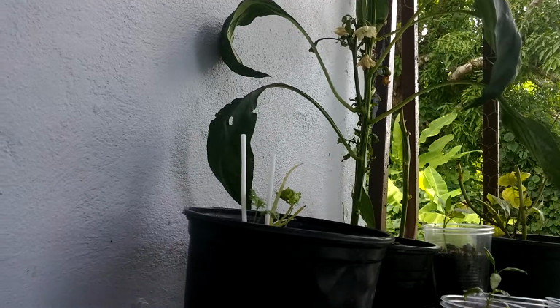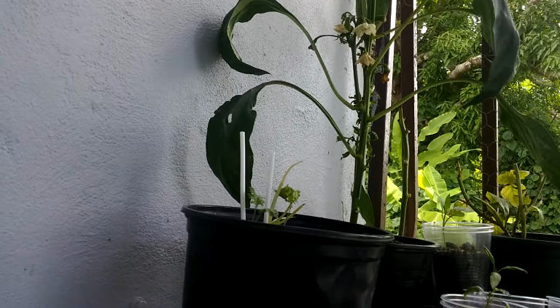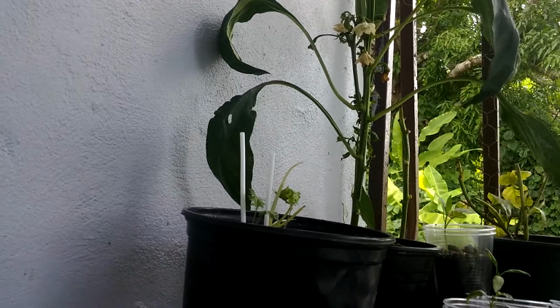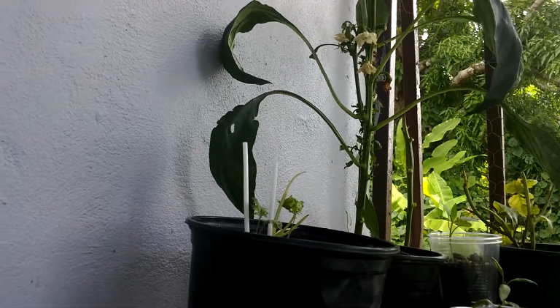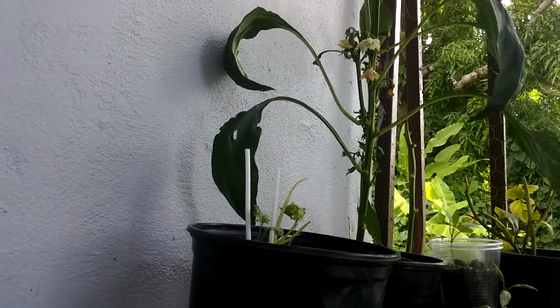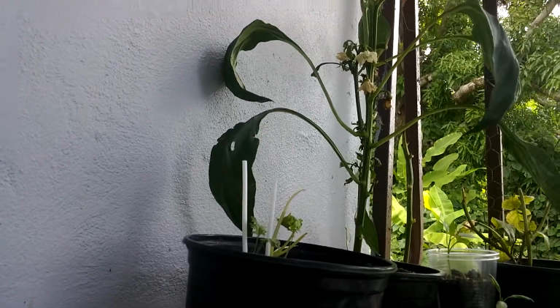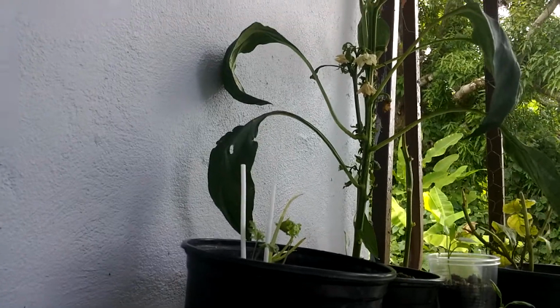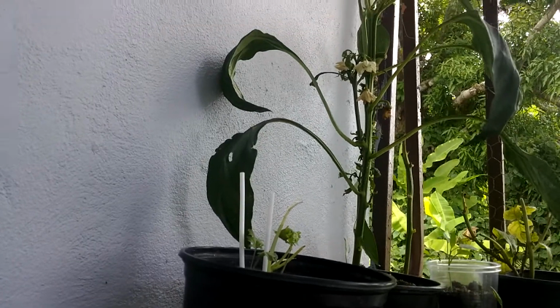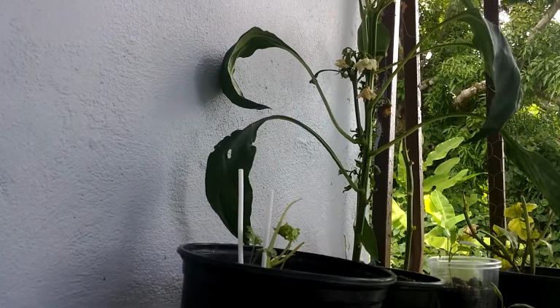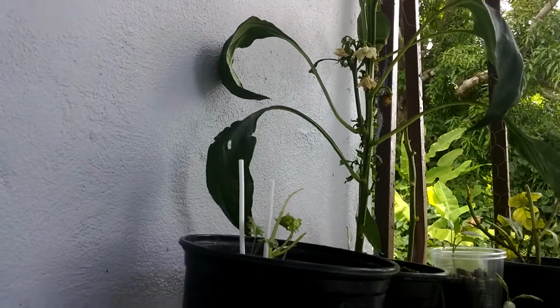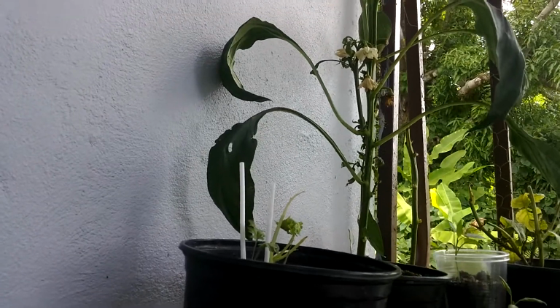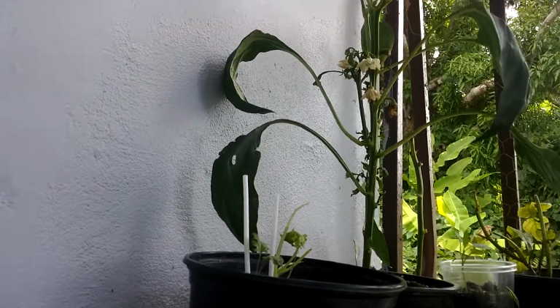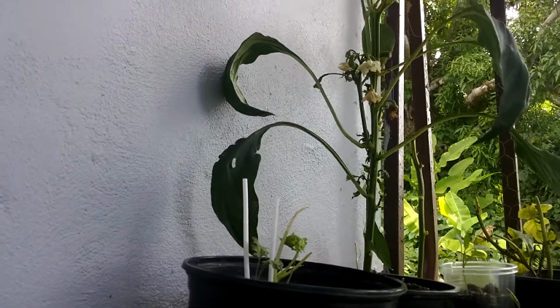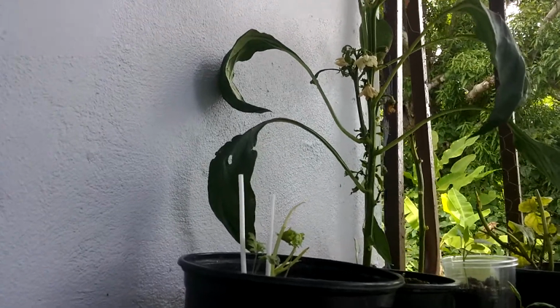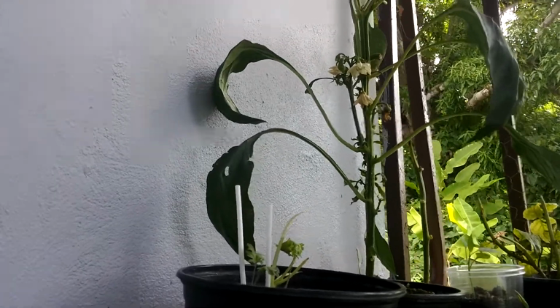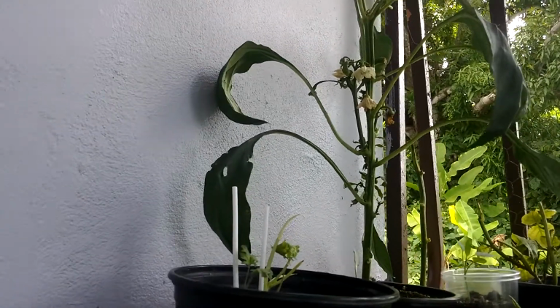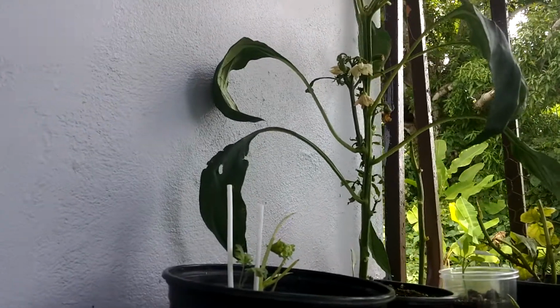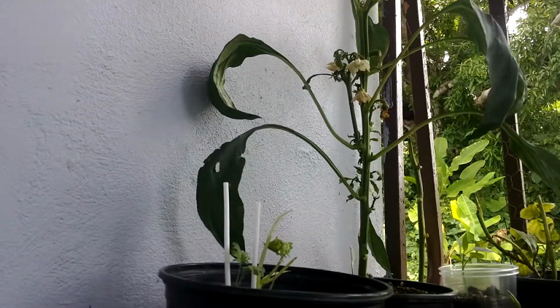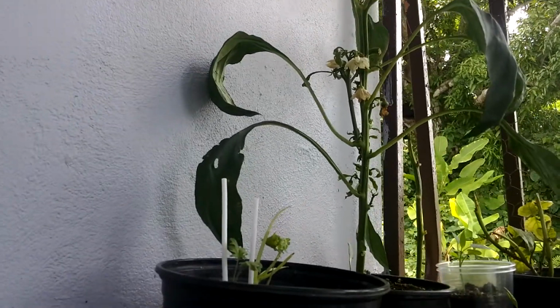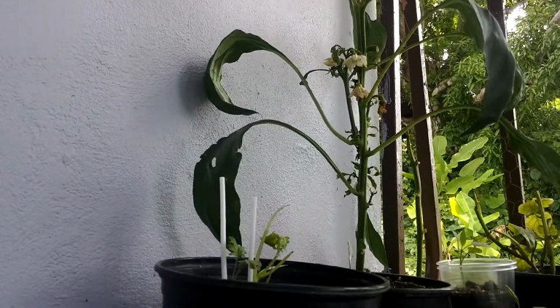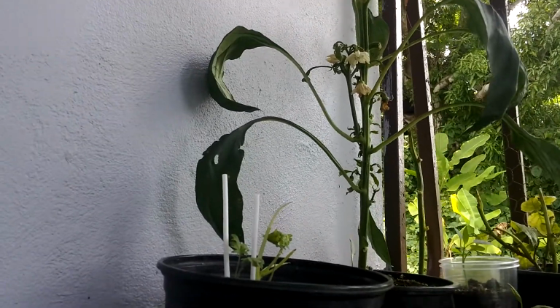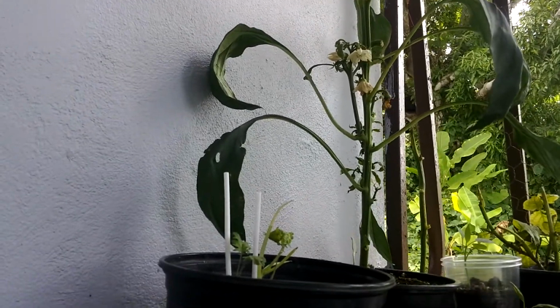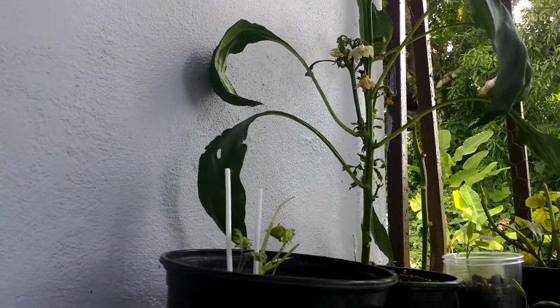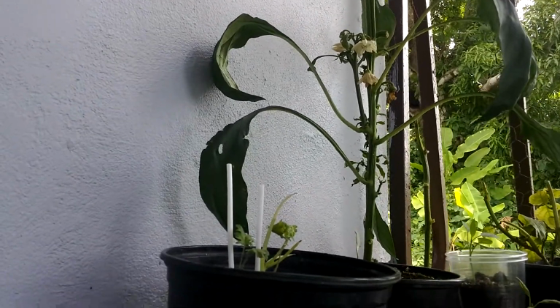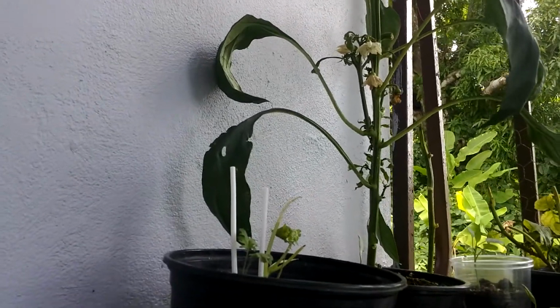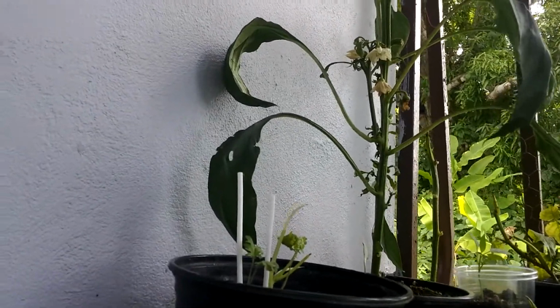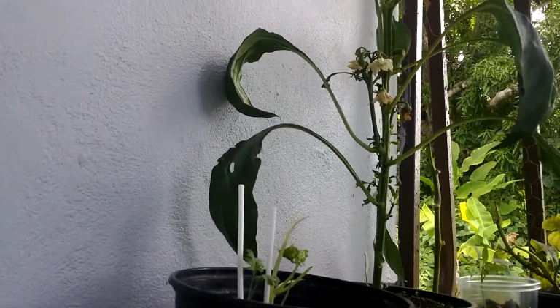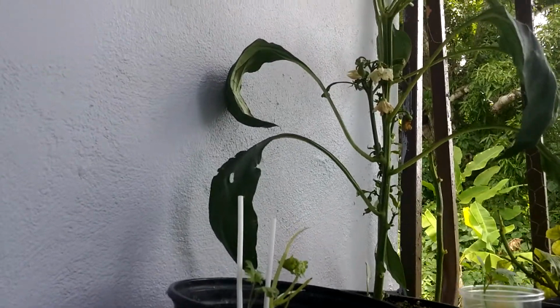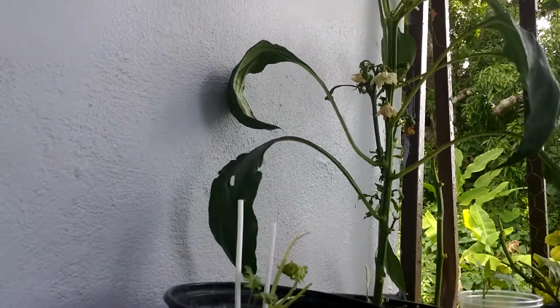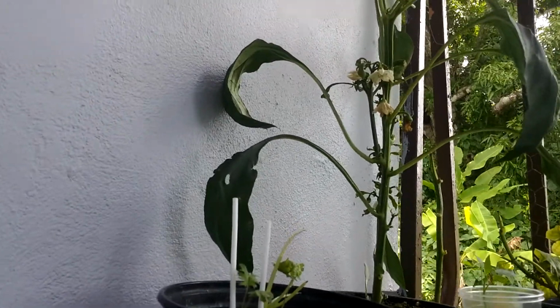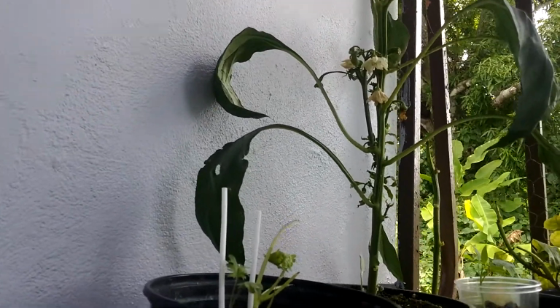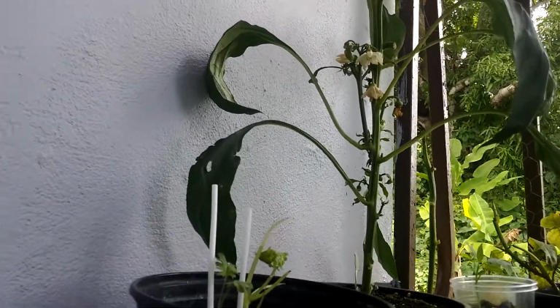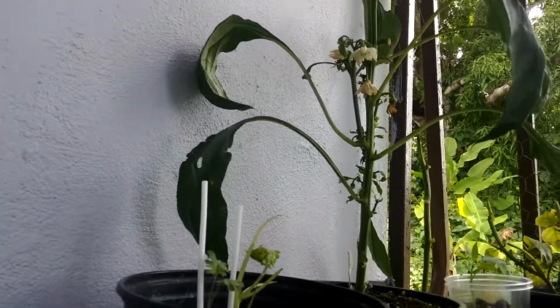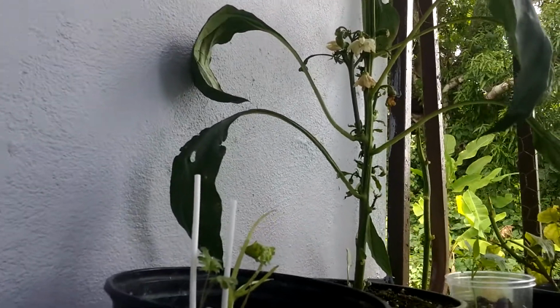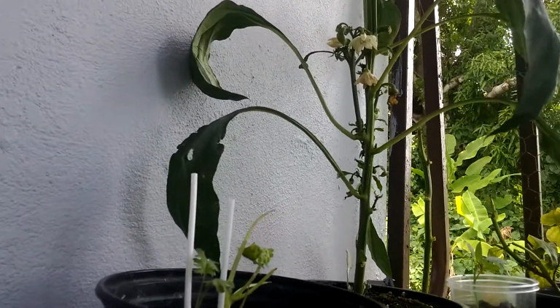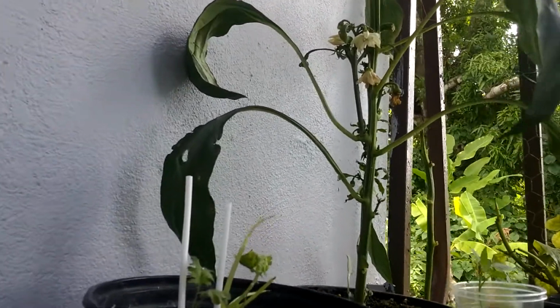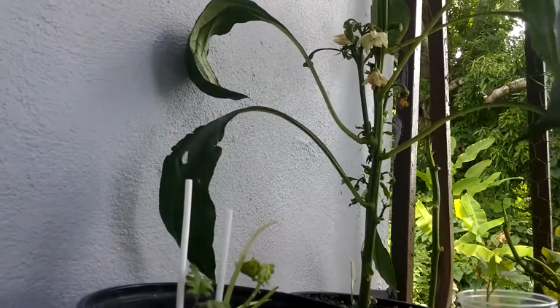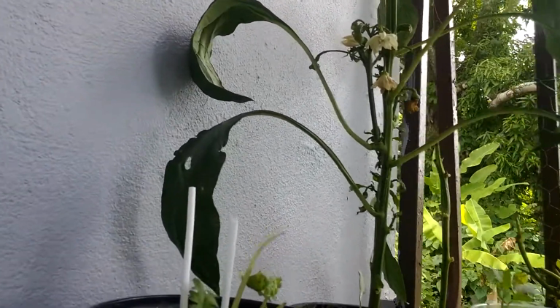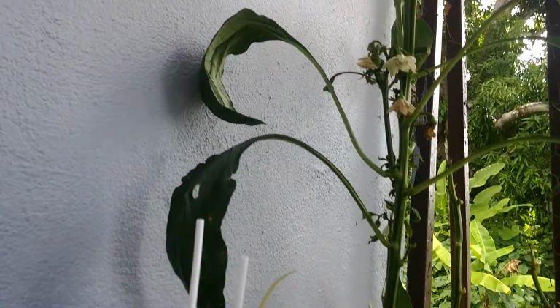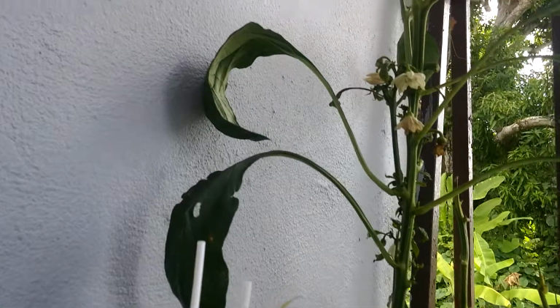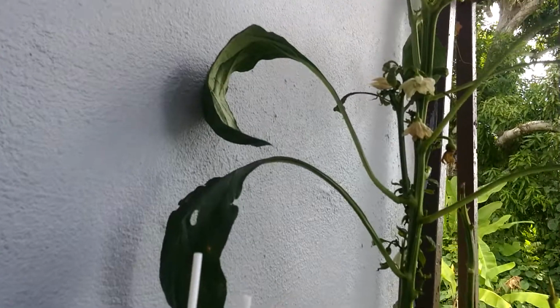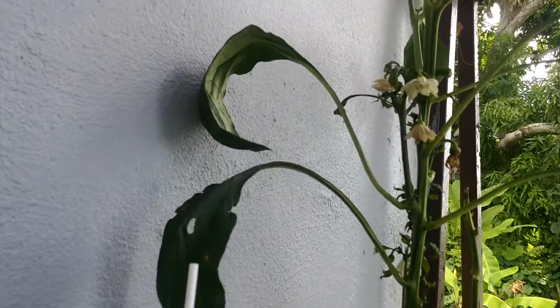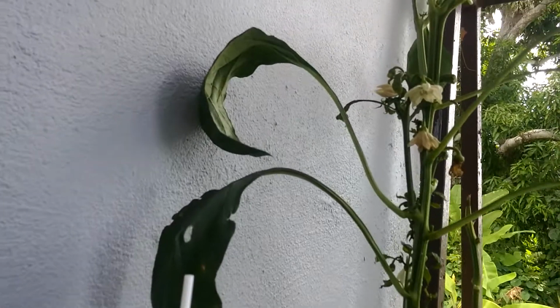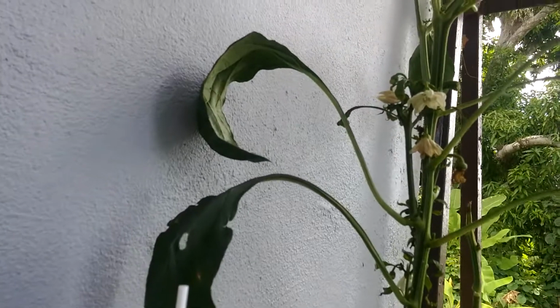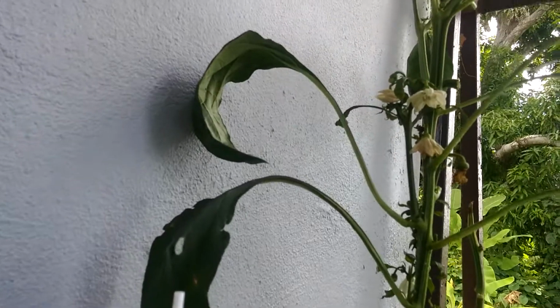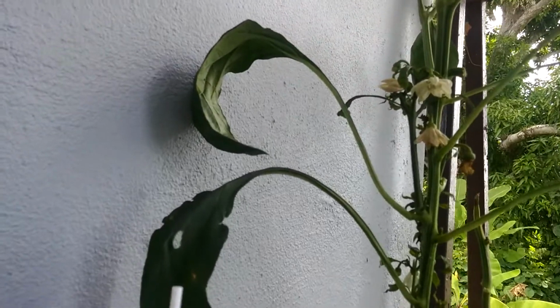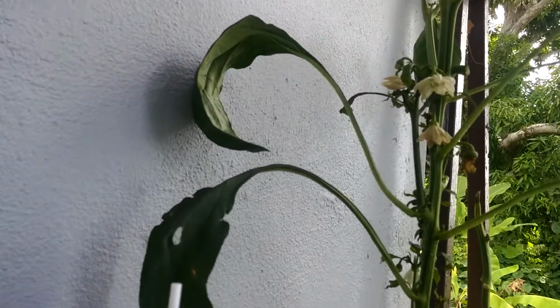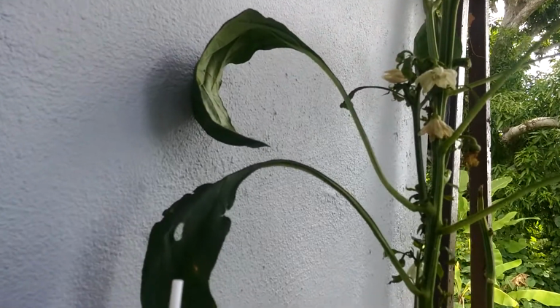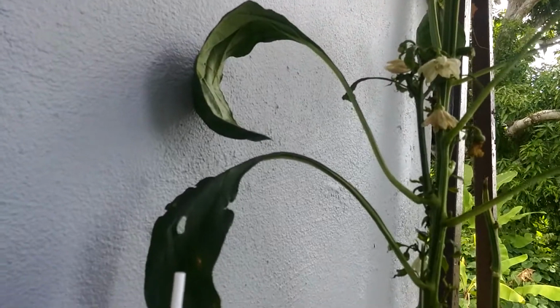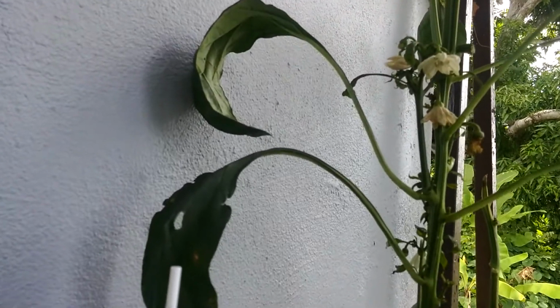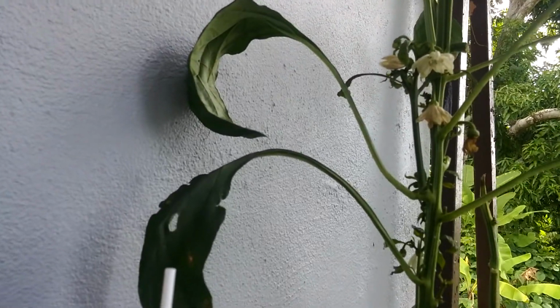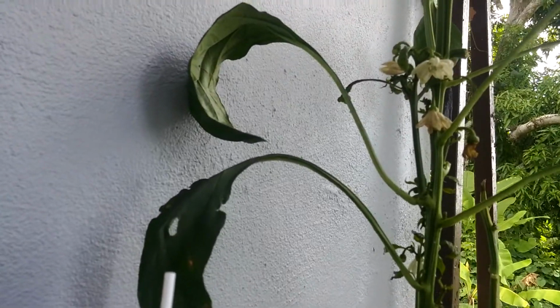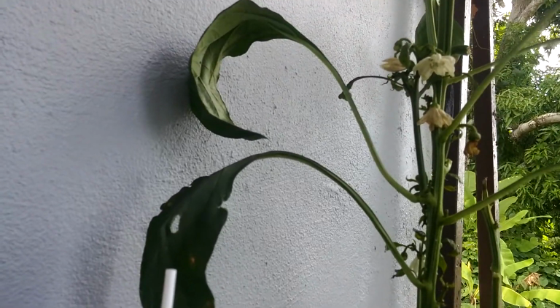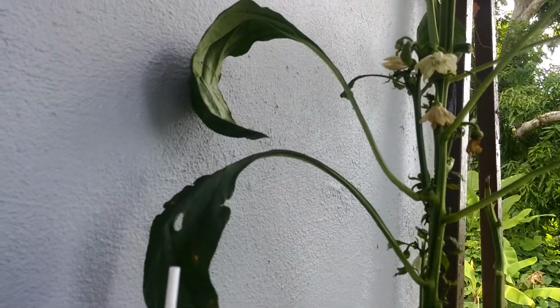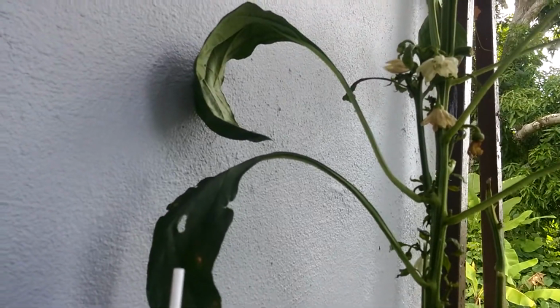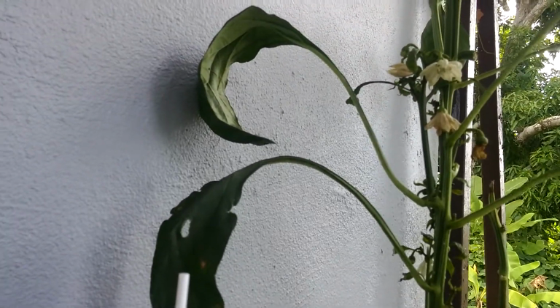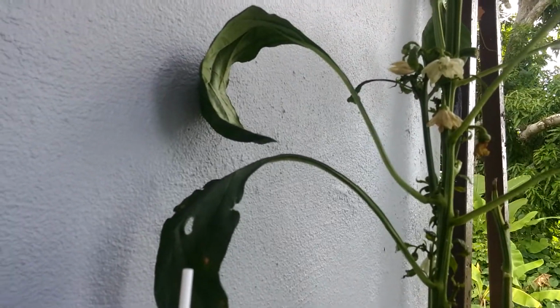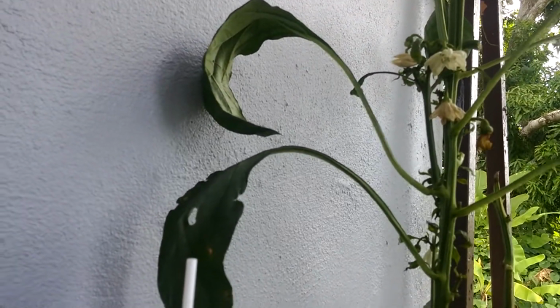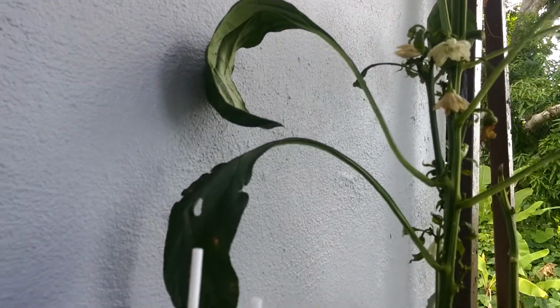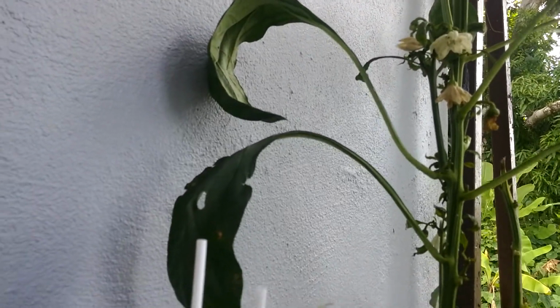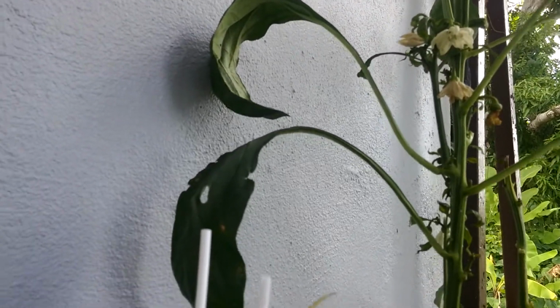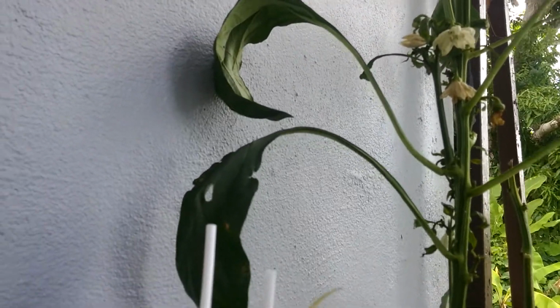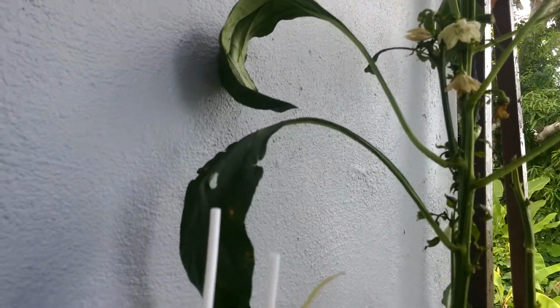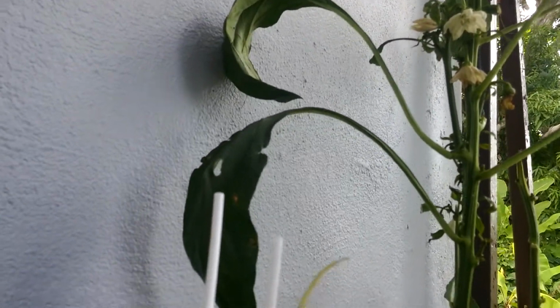Hi people, this is Nettie again. I wanted to show you the peppers. Look how beautiful. They're growing peppers.